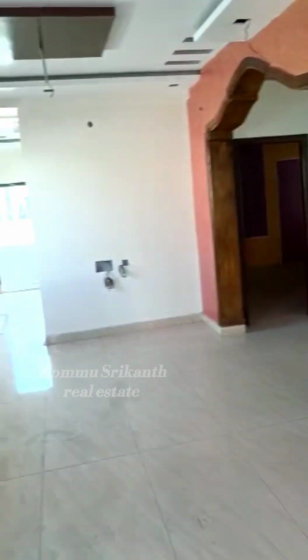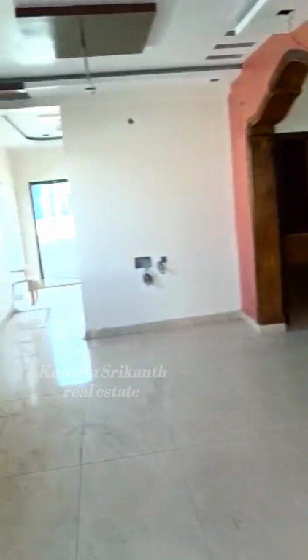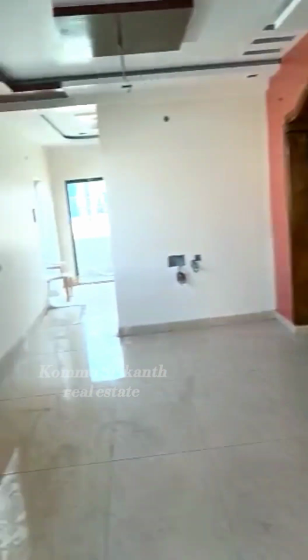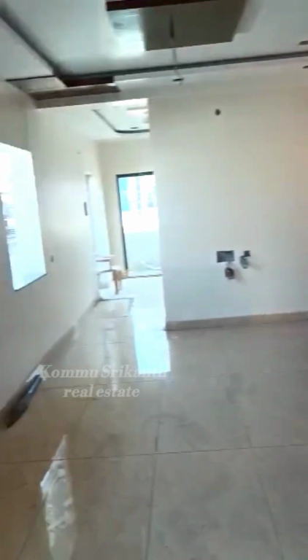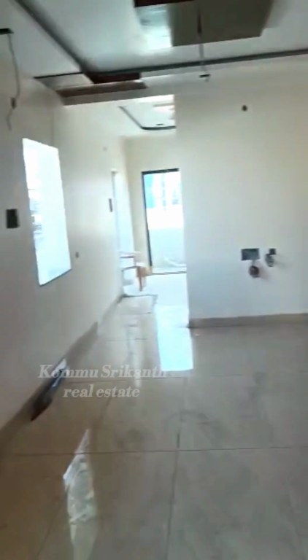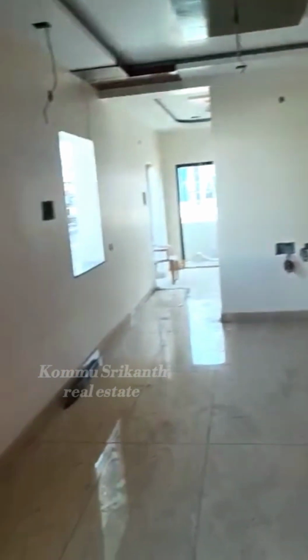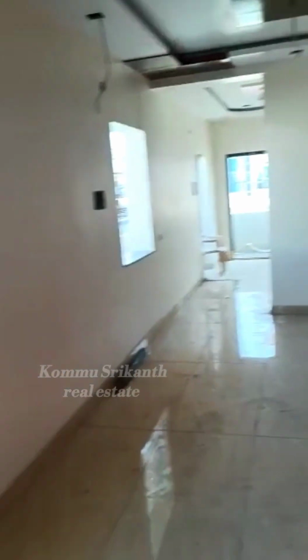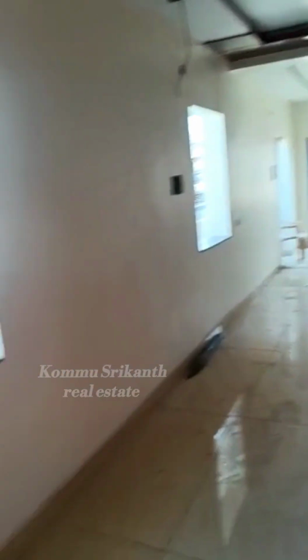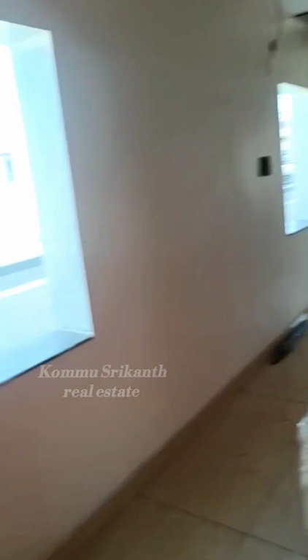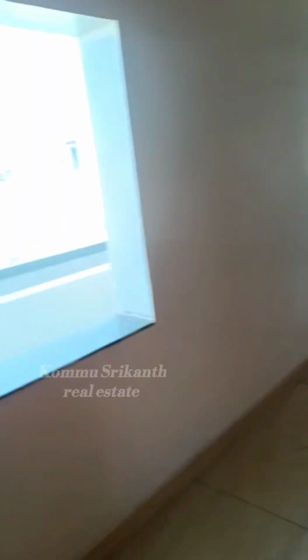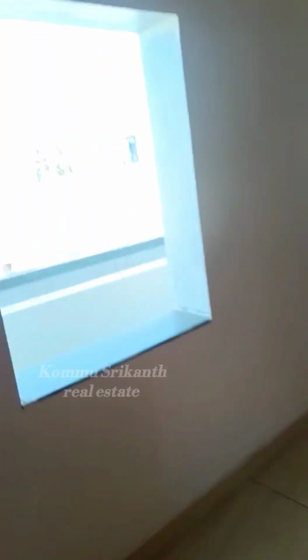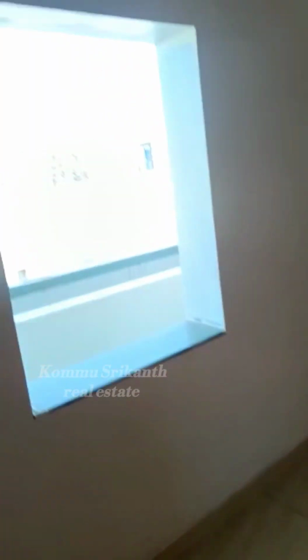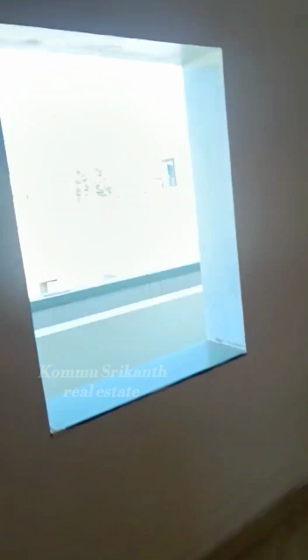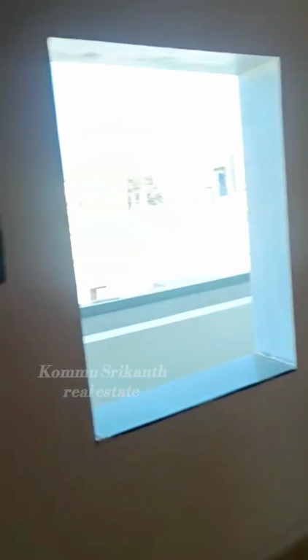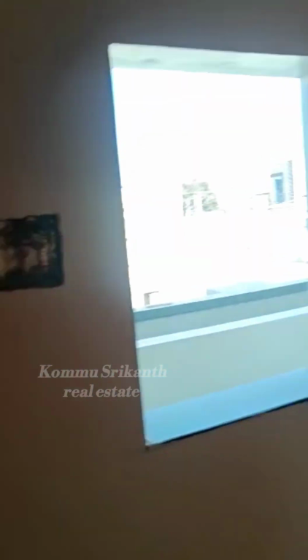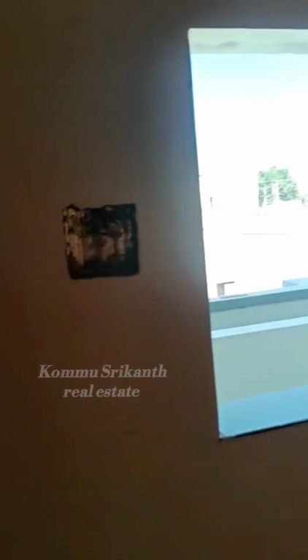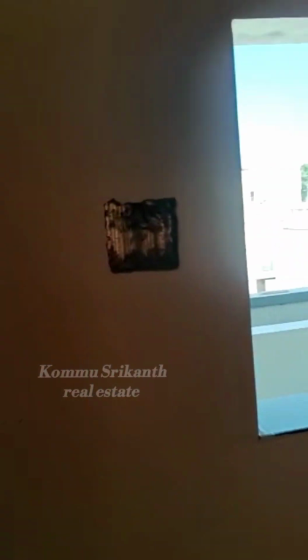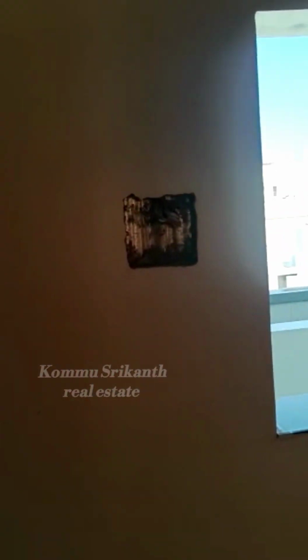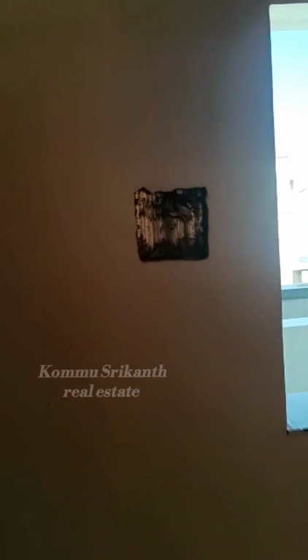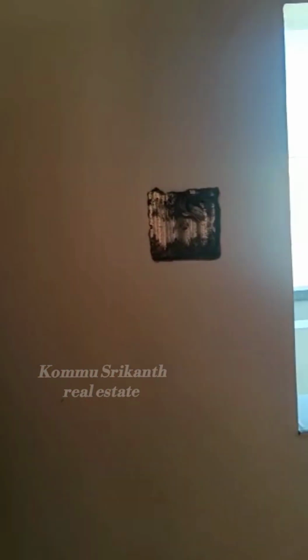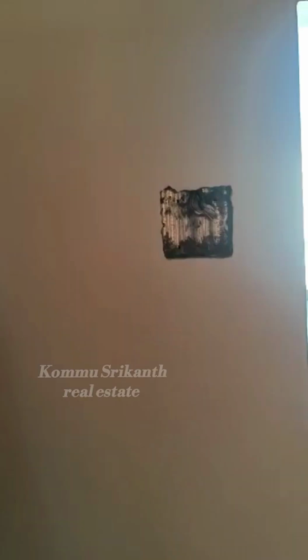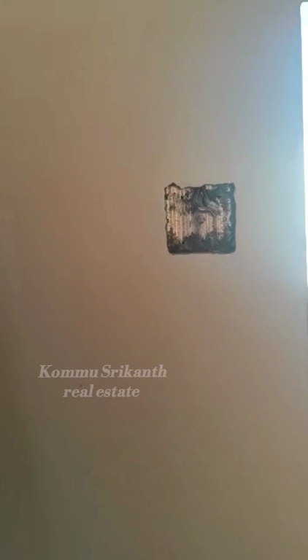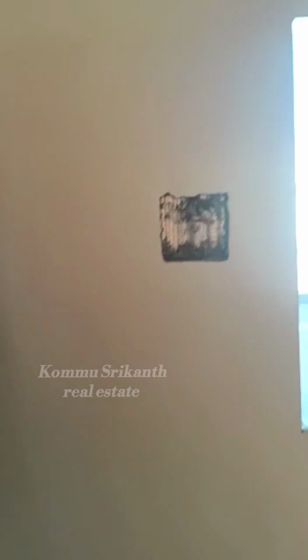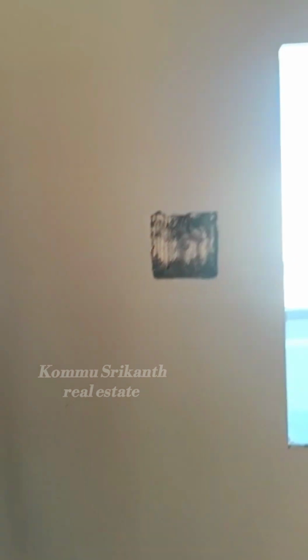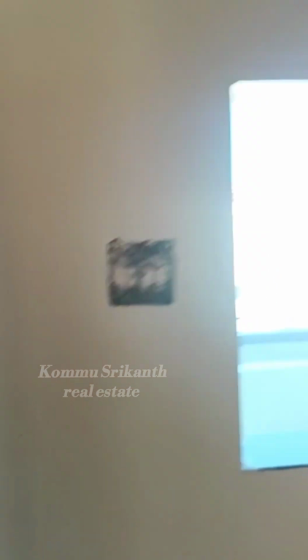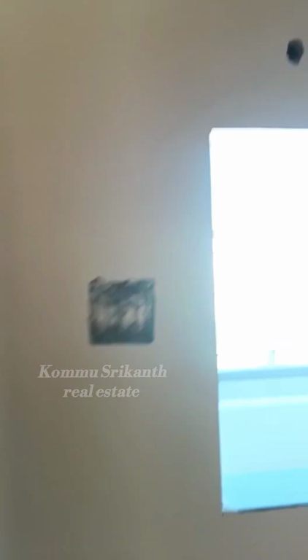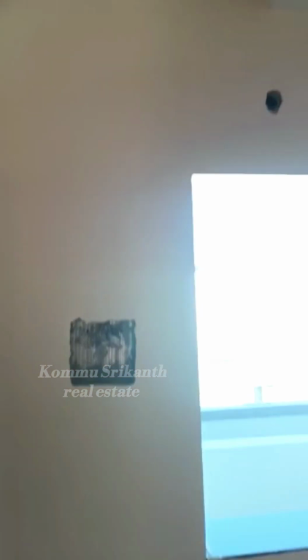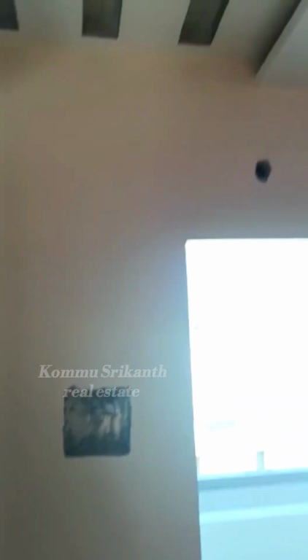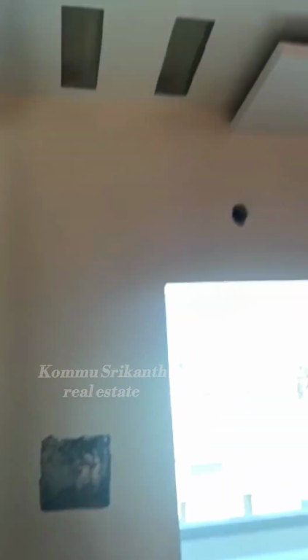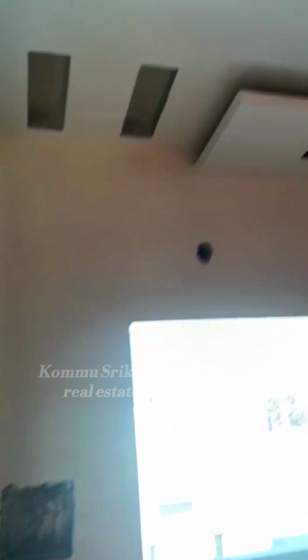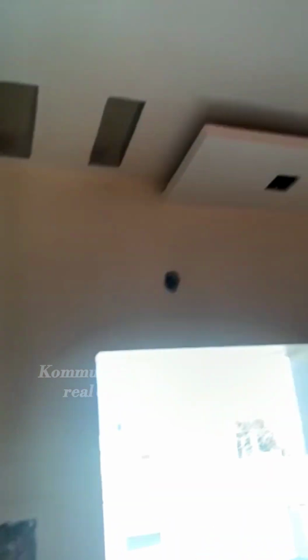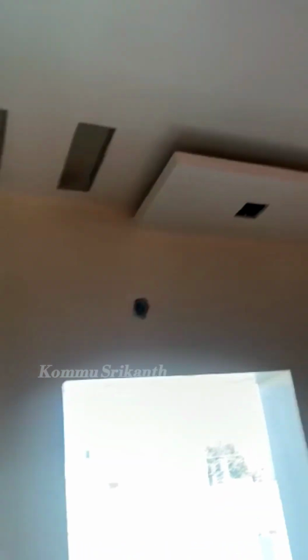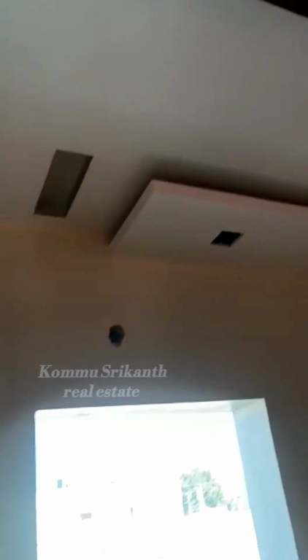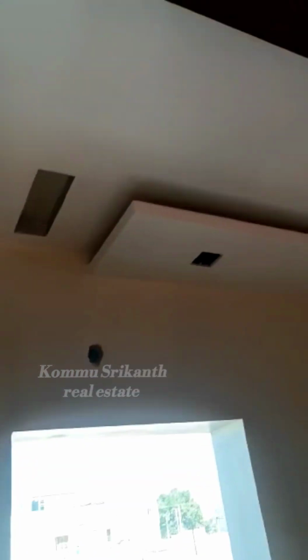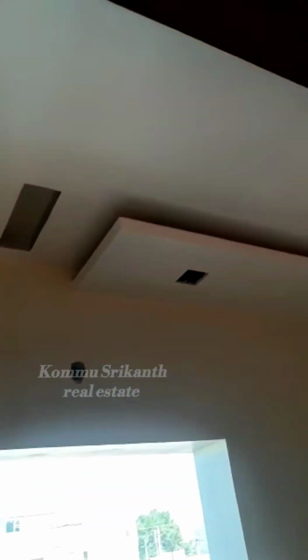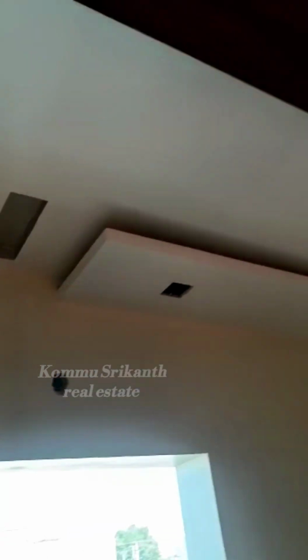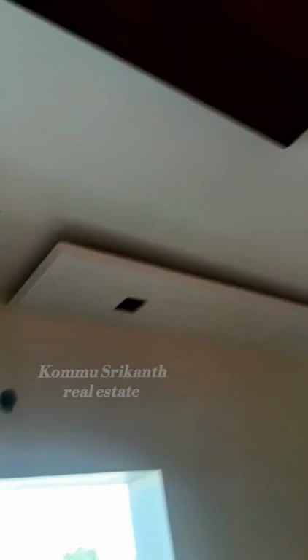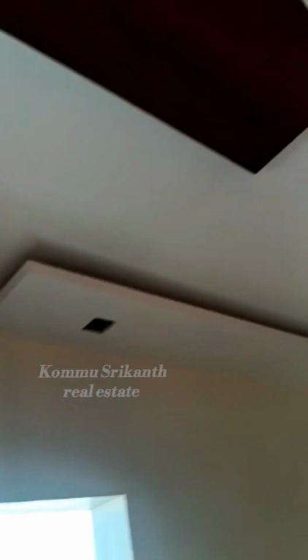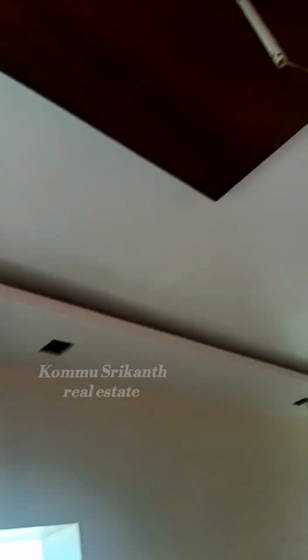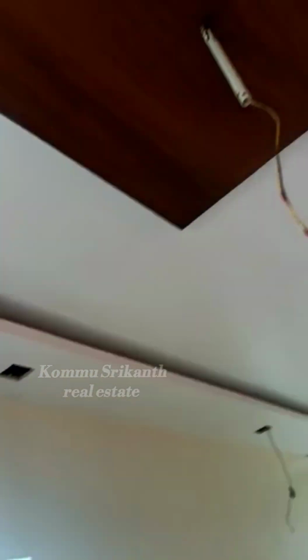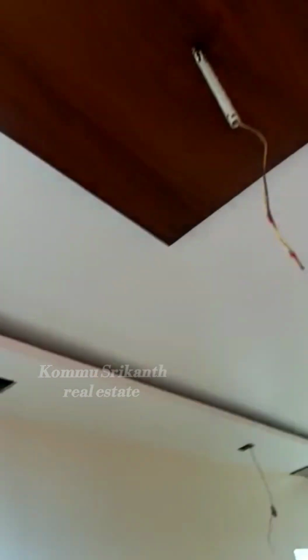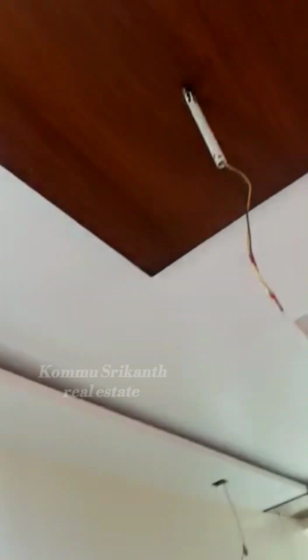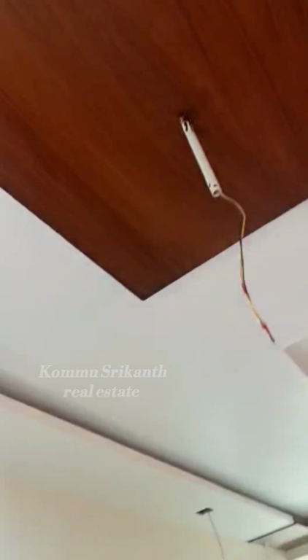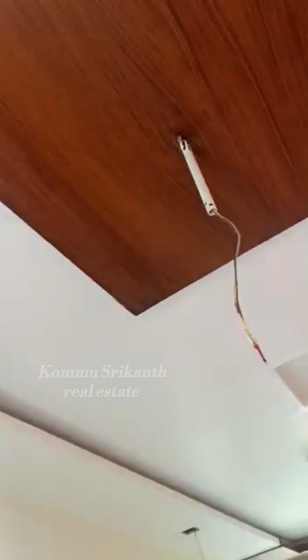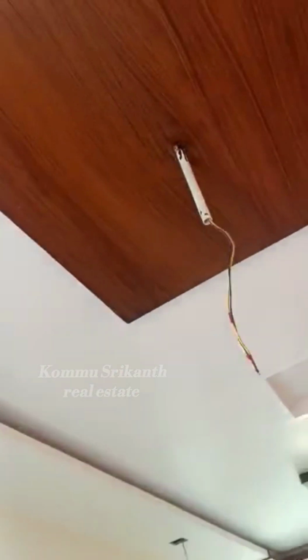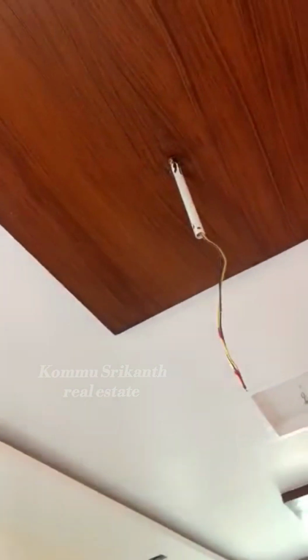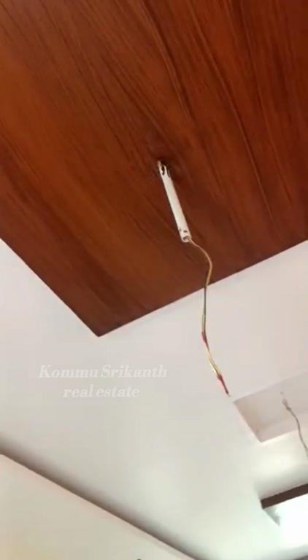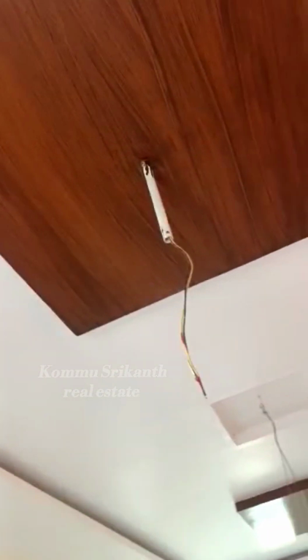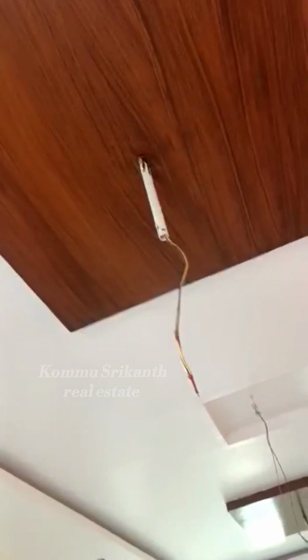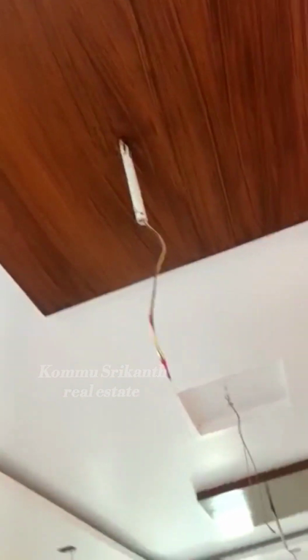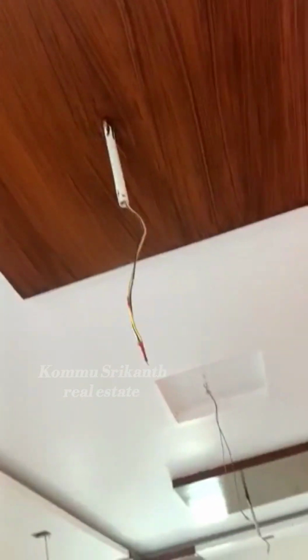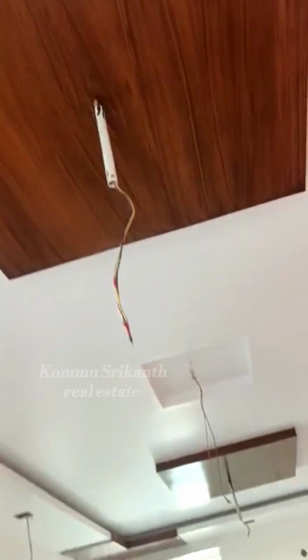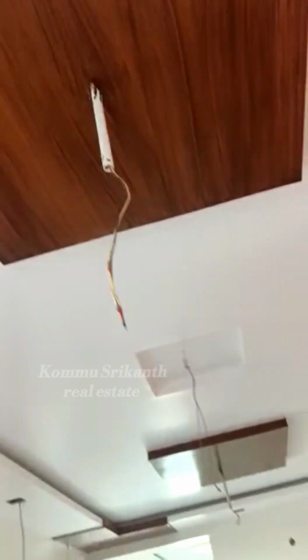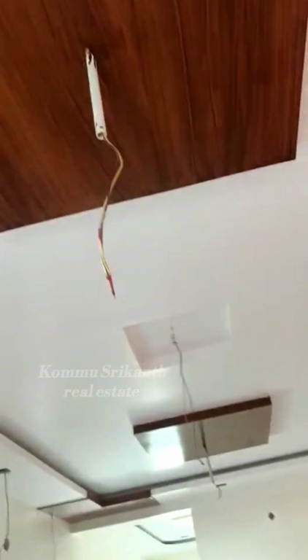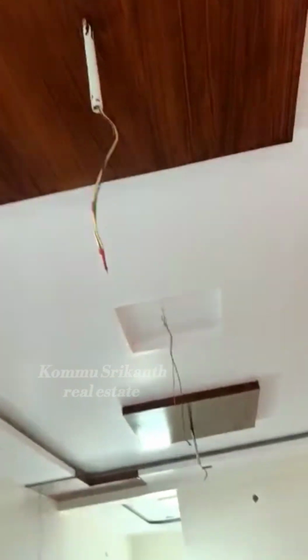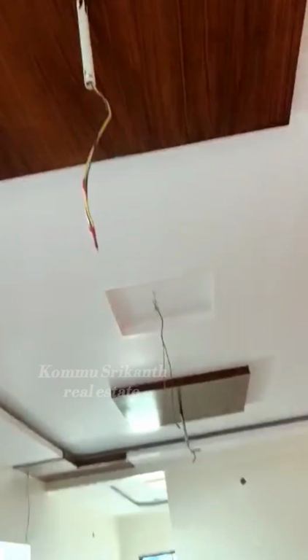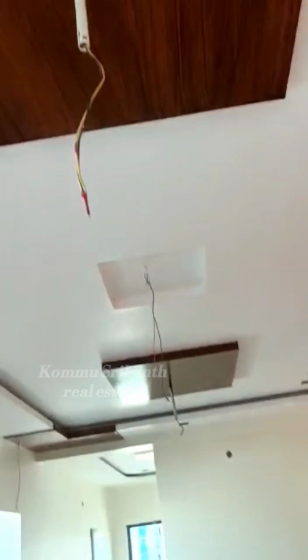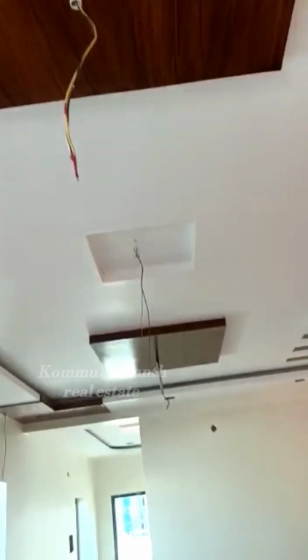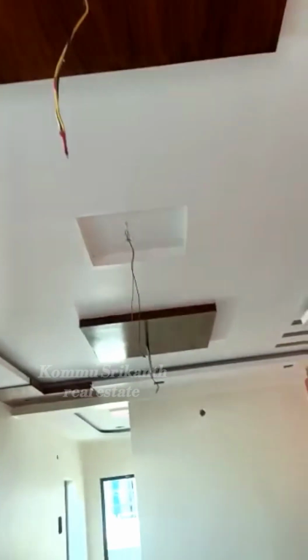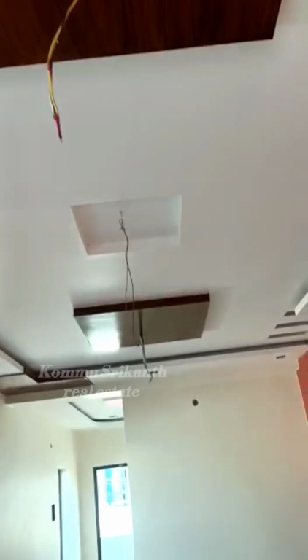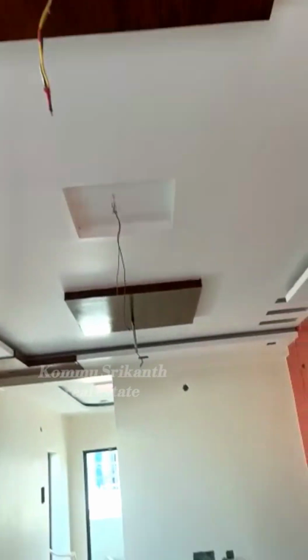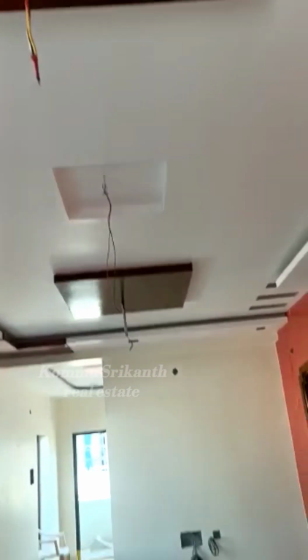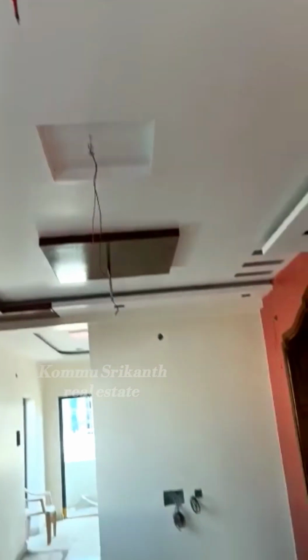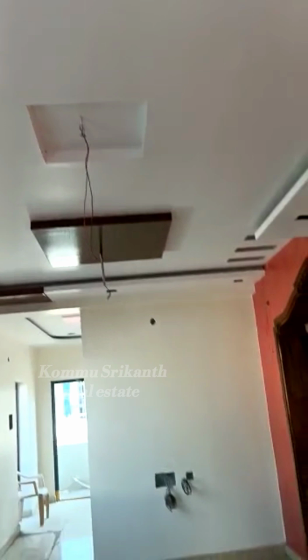Here is the main door and main hall. There are ventilation purpose windows. There is a false ceiling in the house.